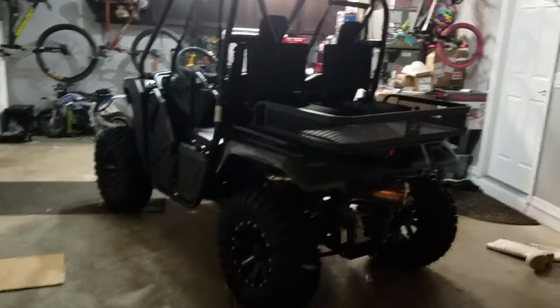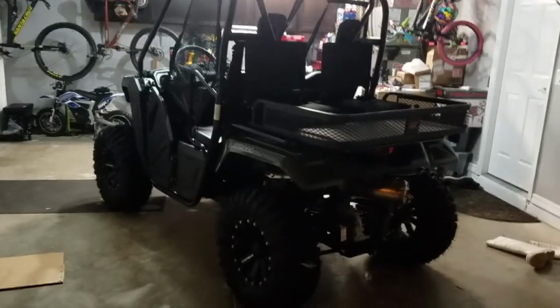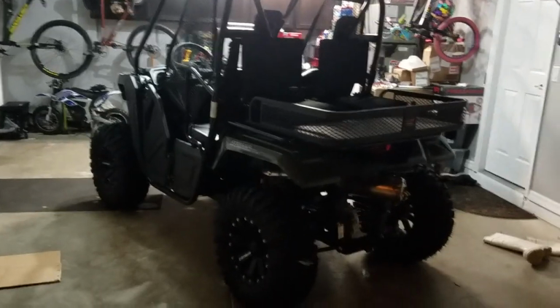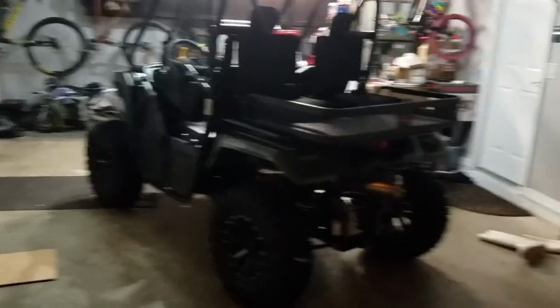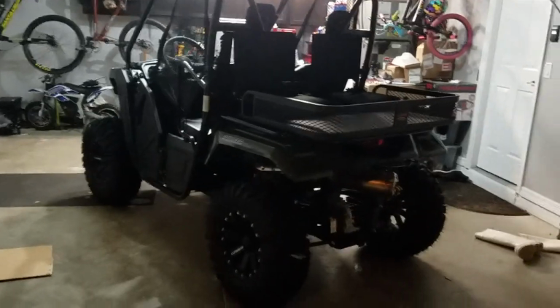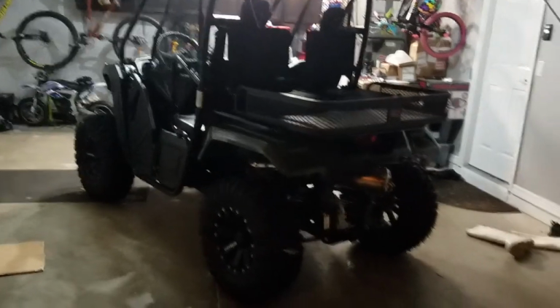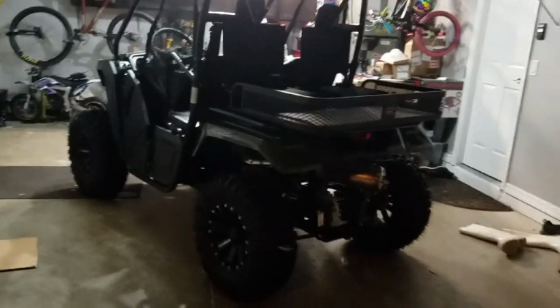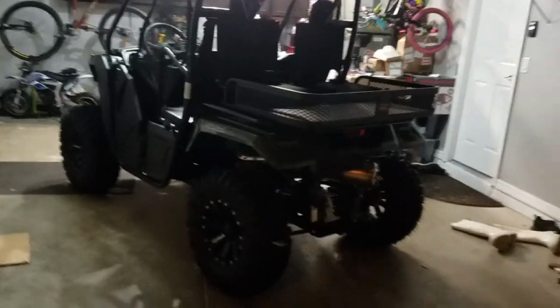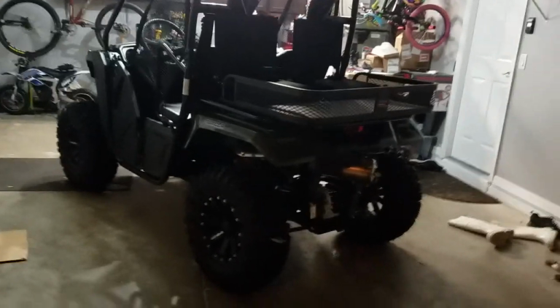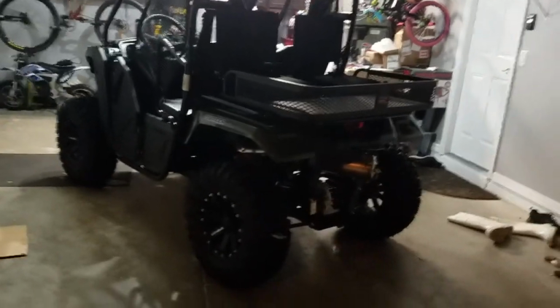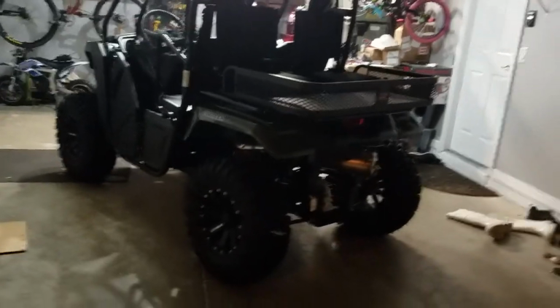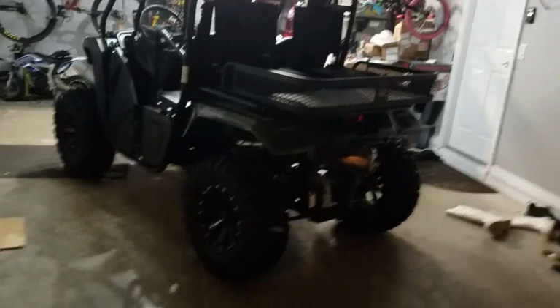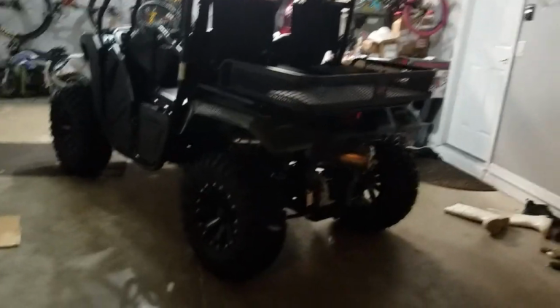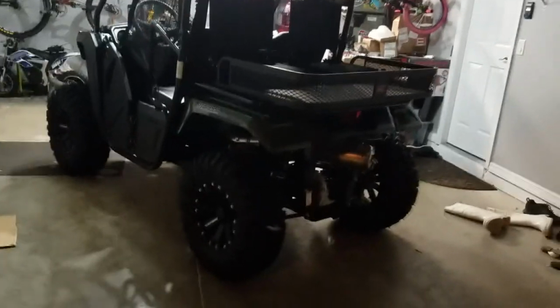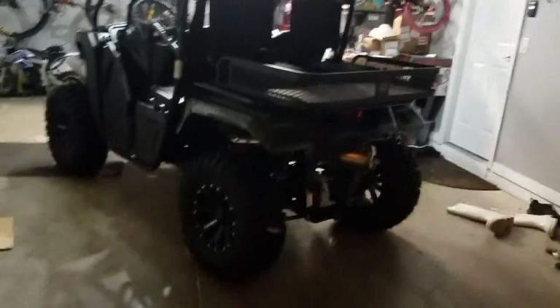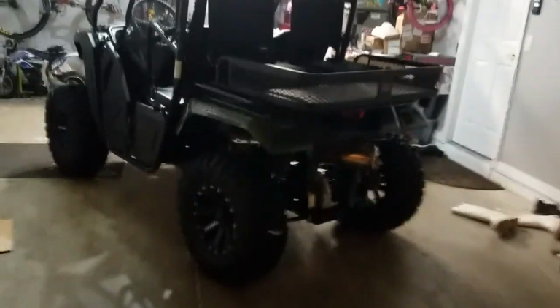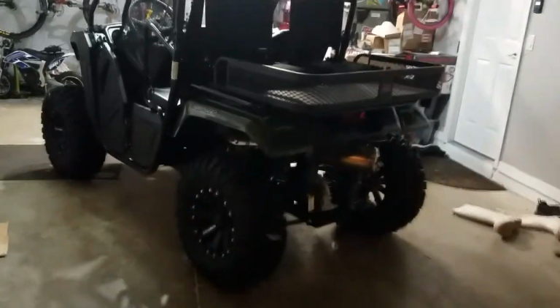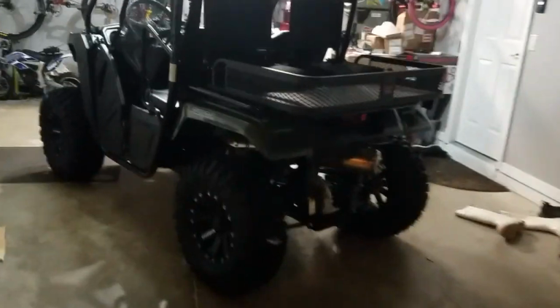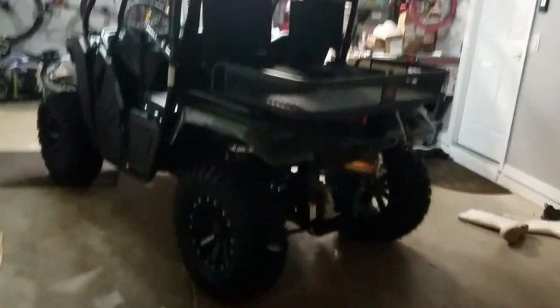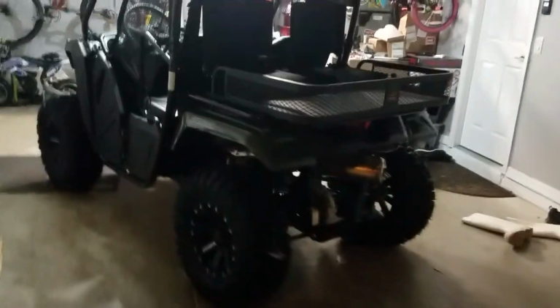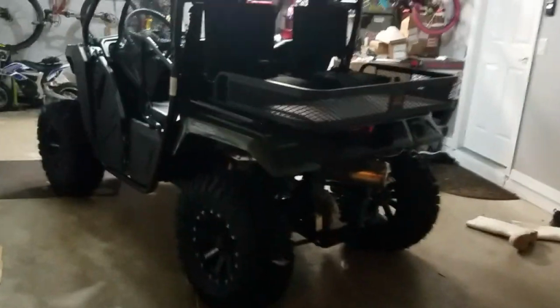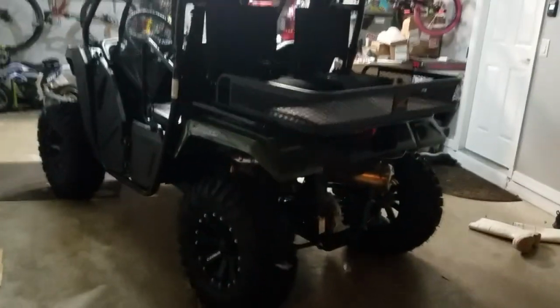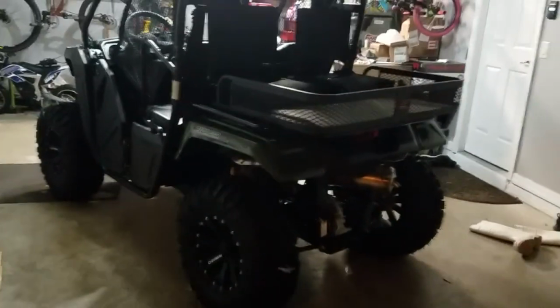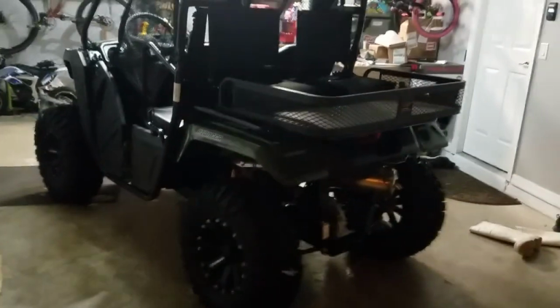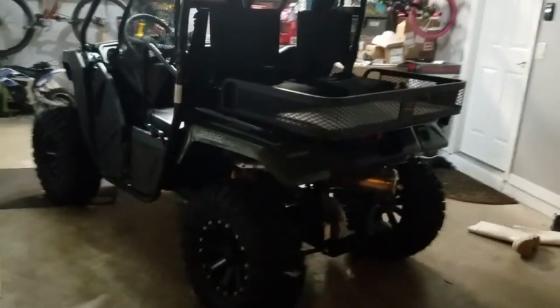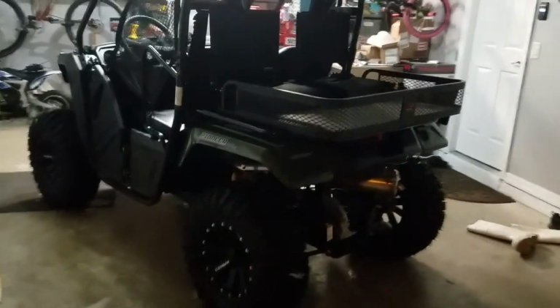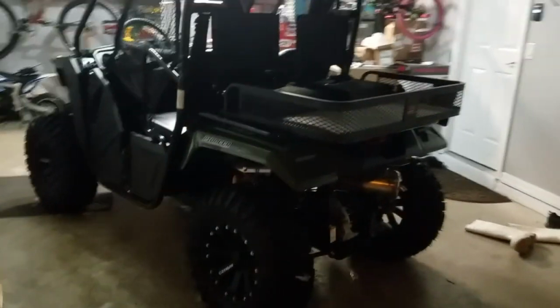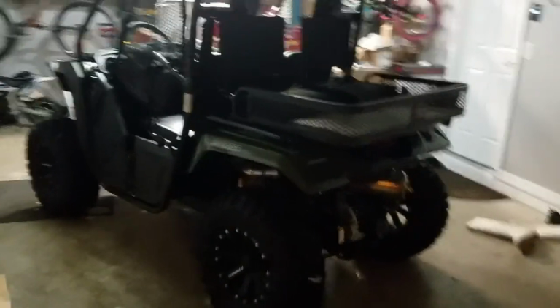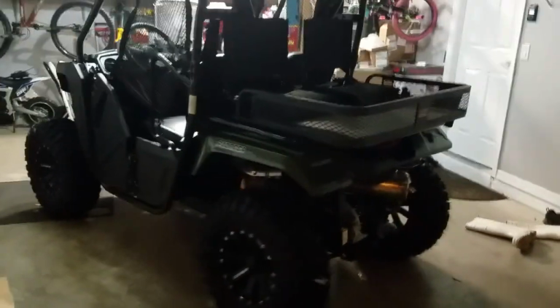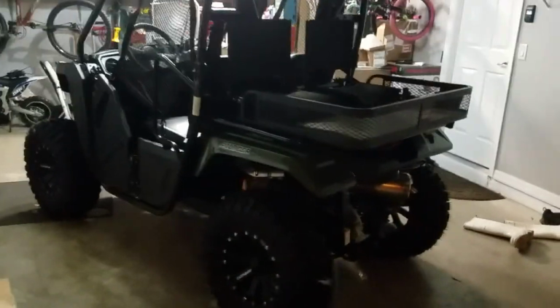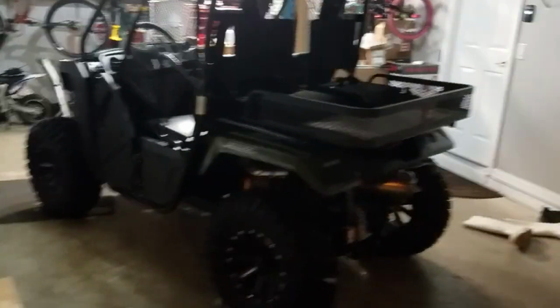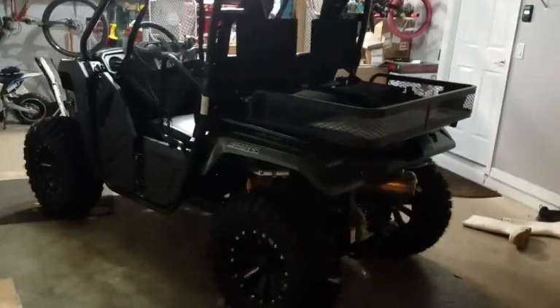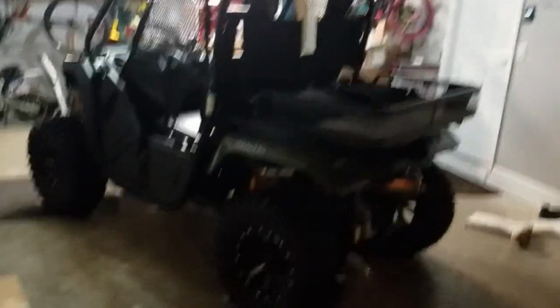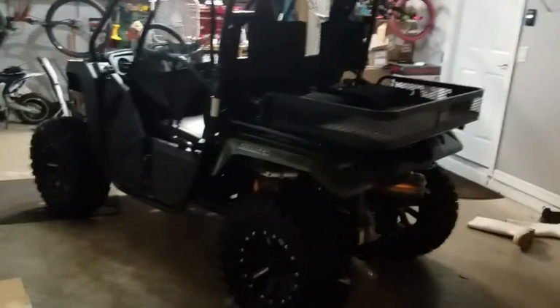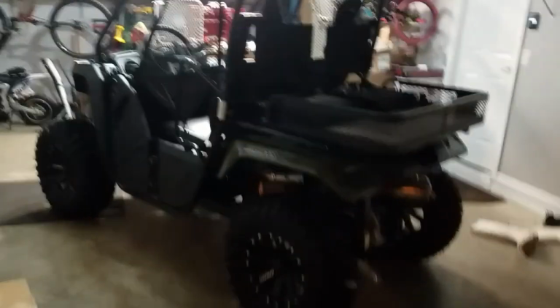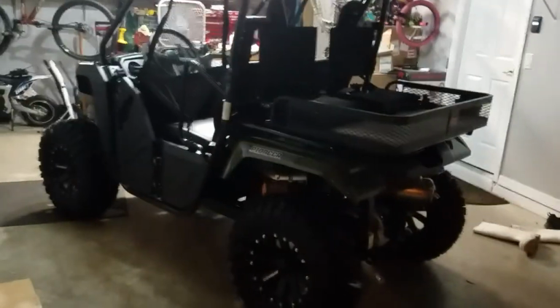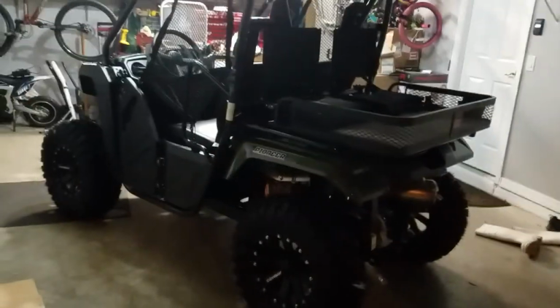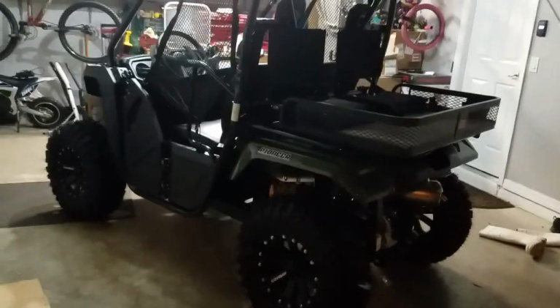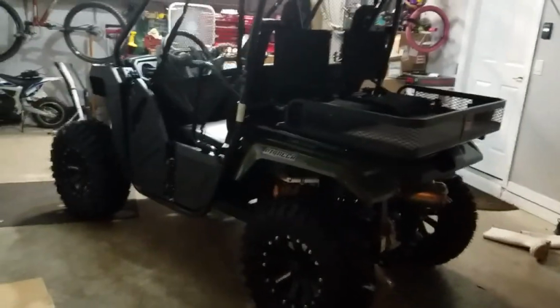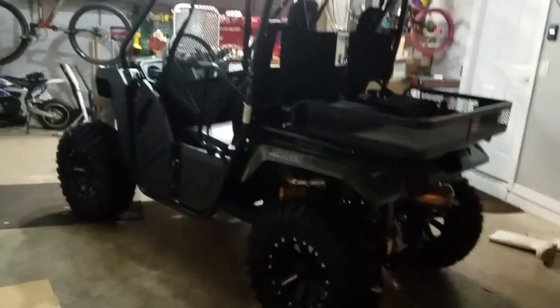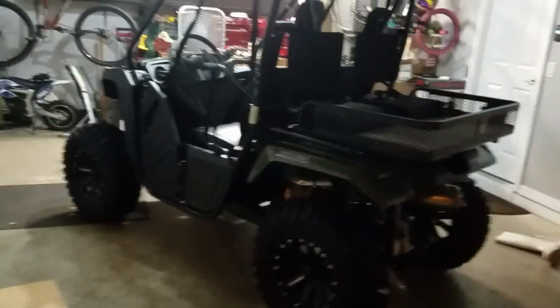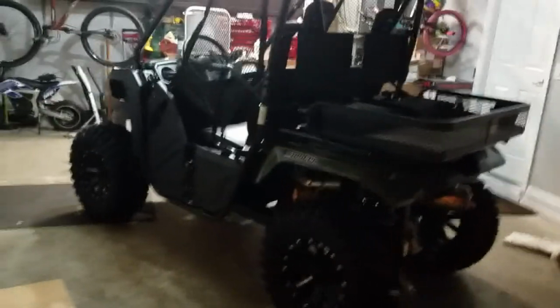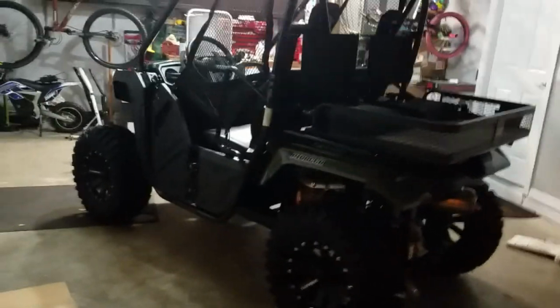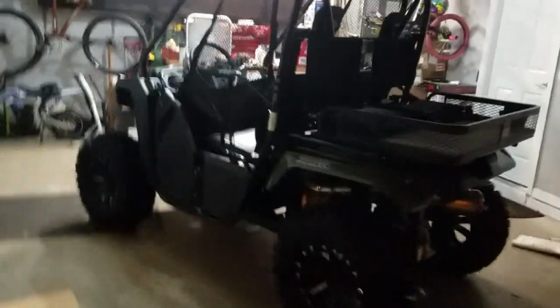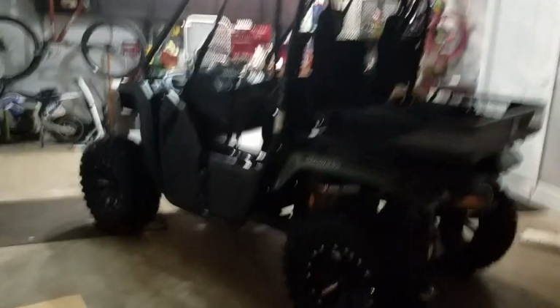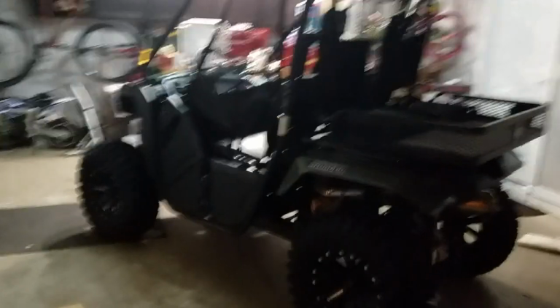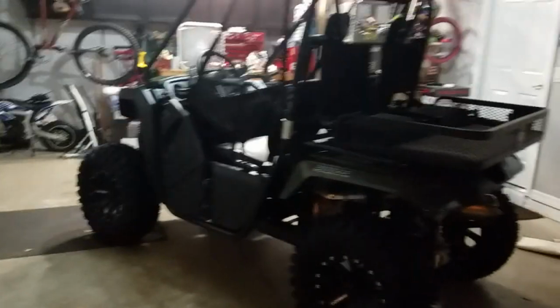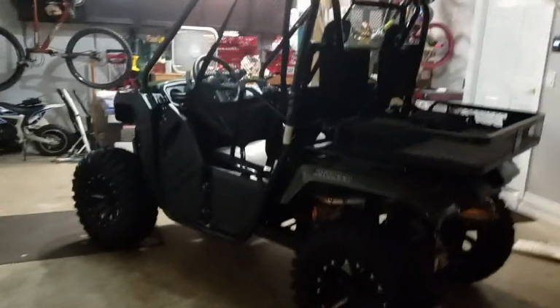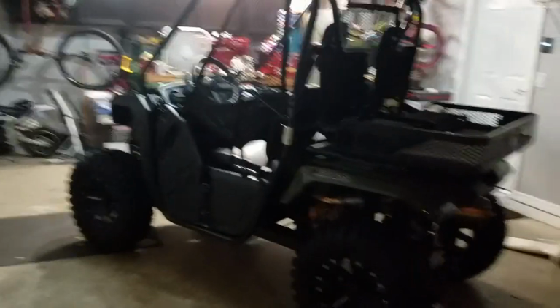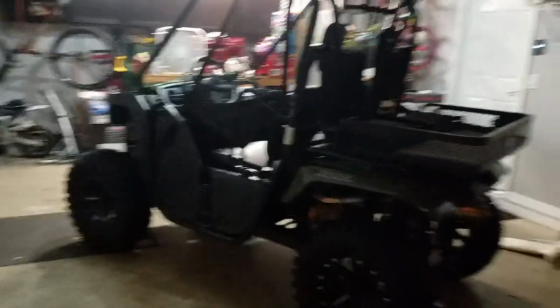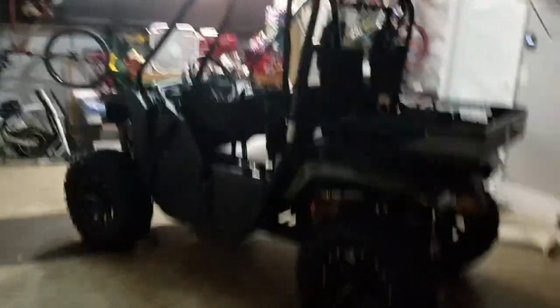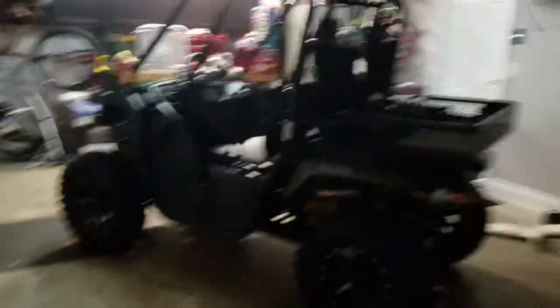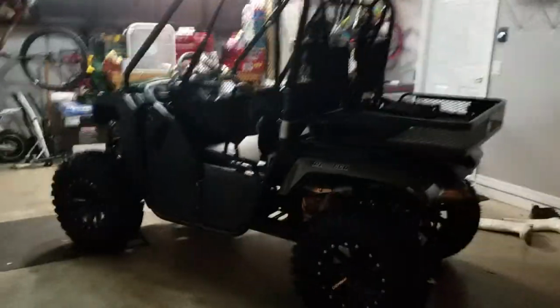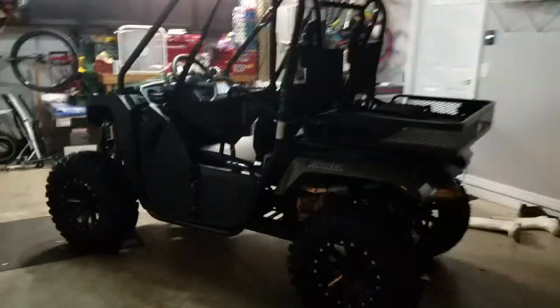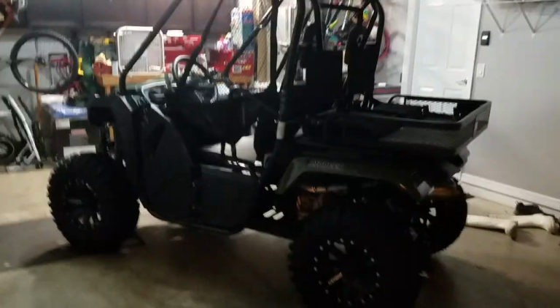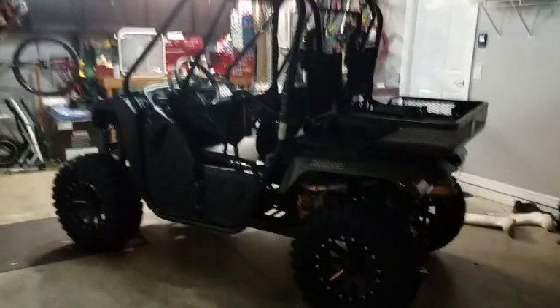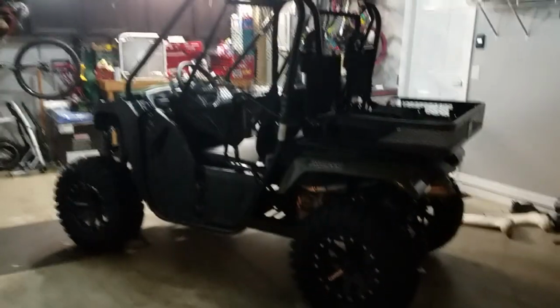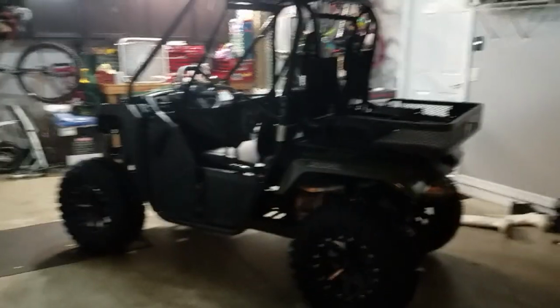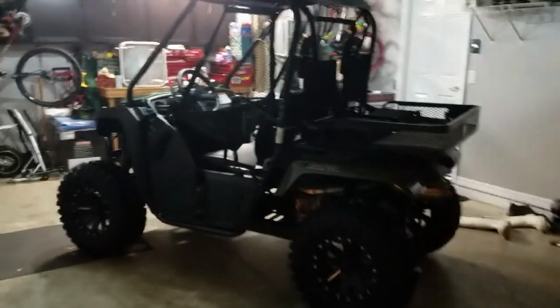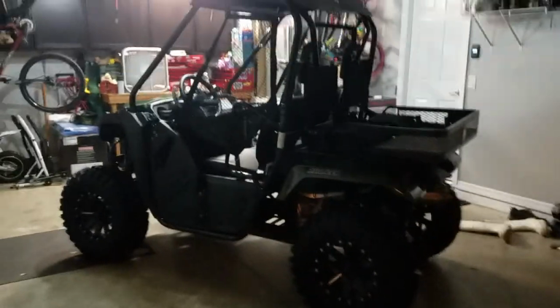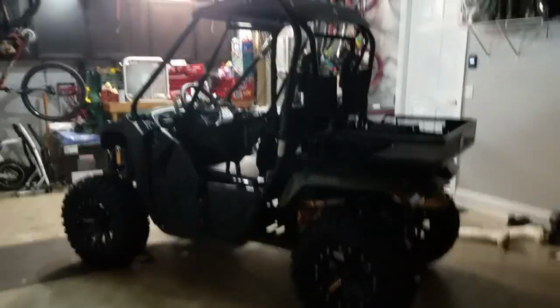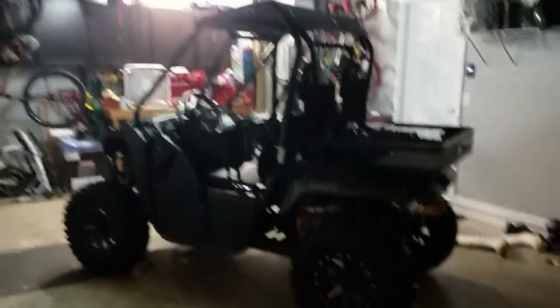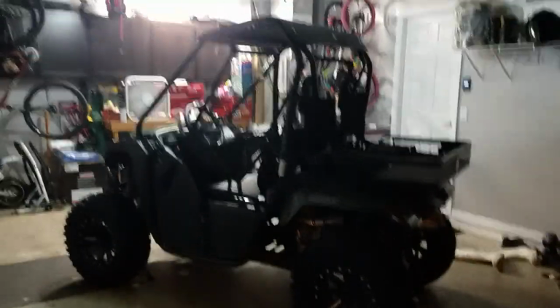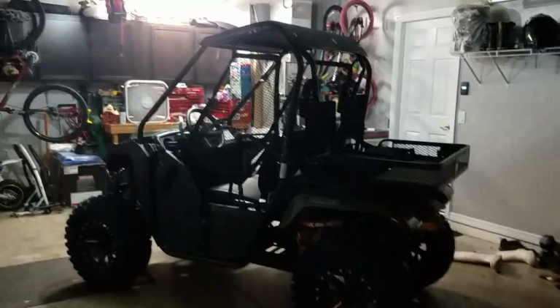I think the Motoclaws look awesome on this thing. Hopefully it still fits on the trailer — it should, but it's going to be close.